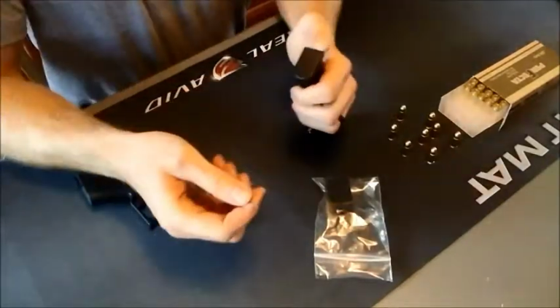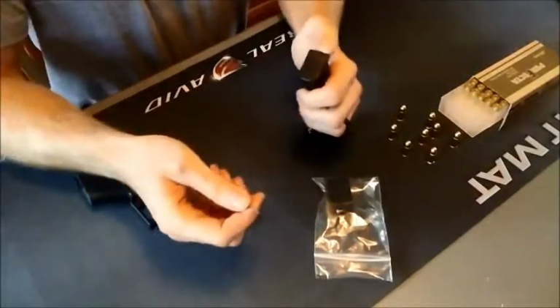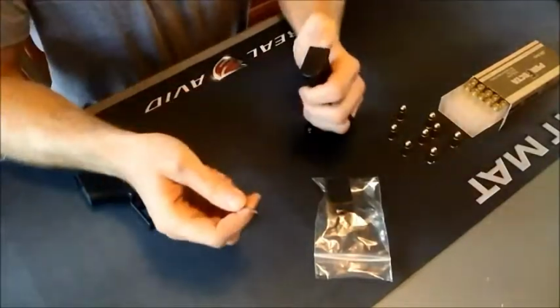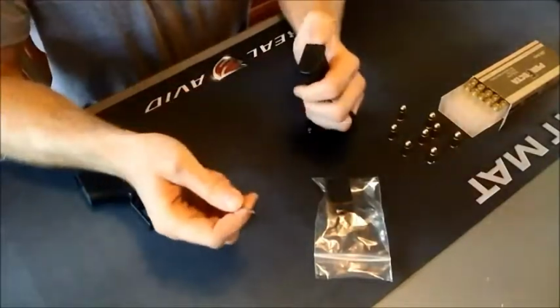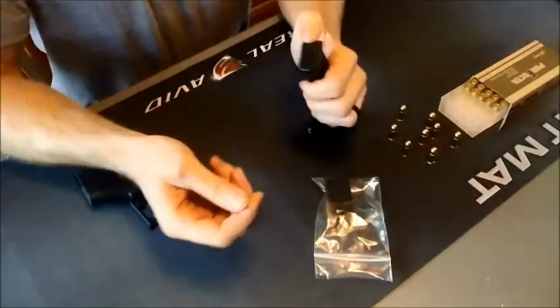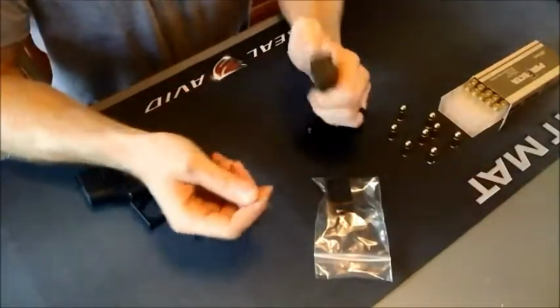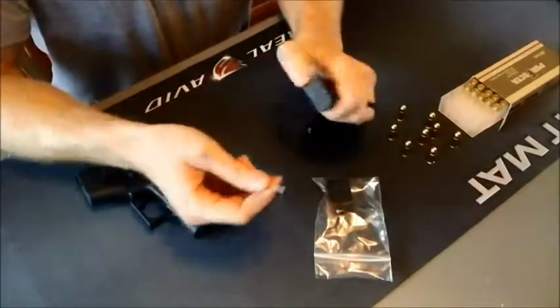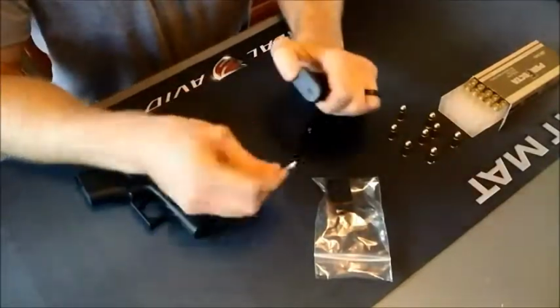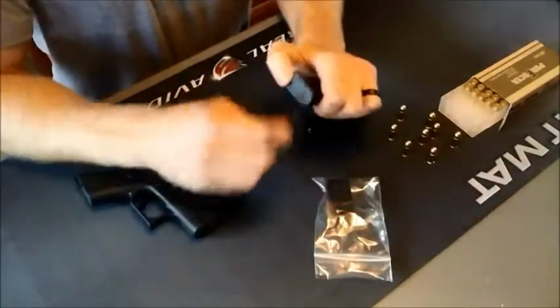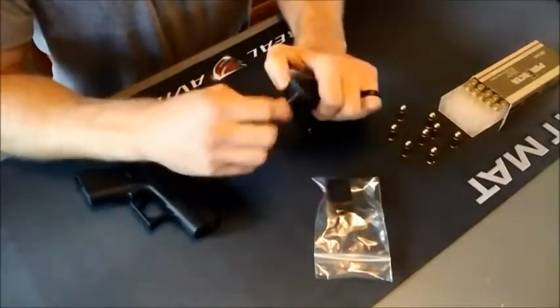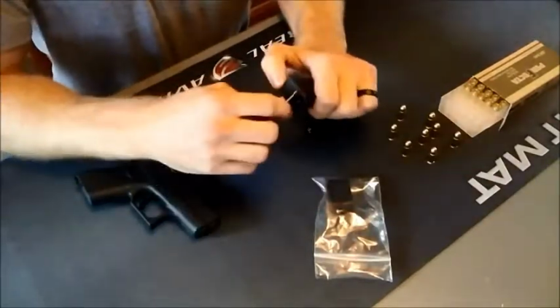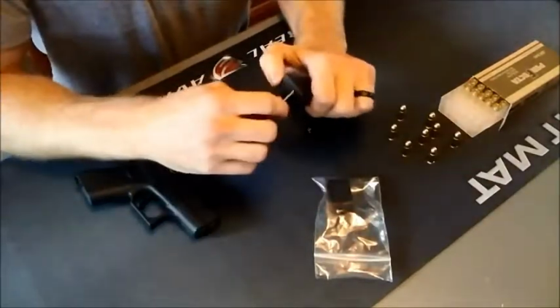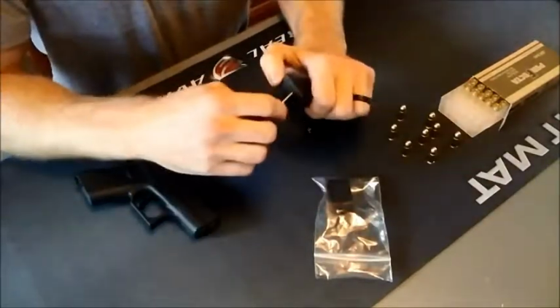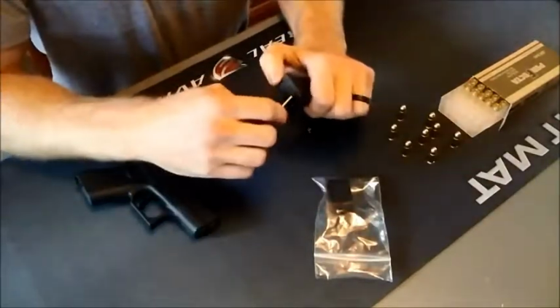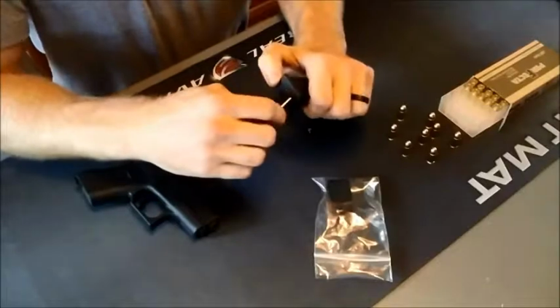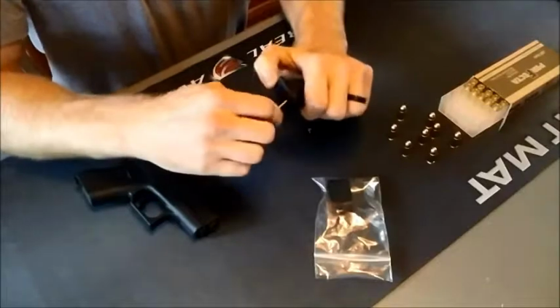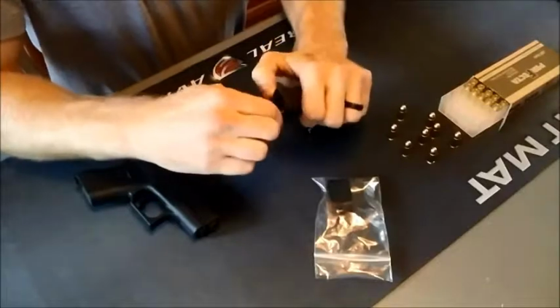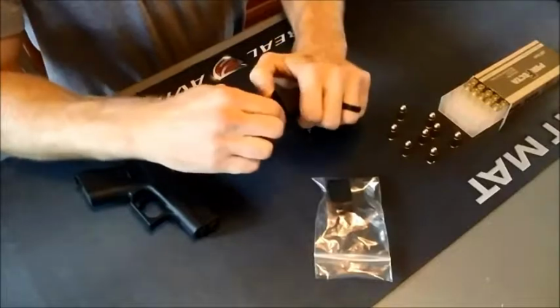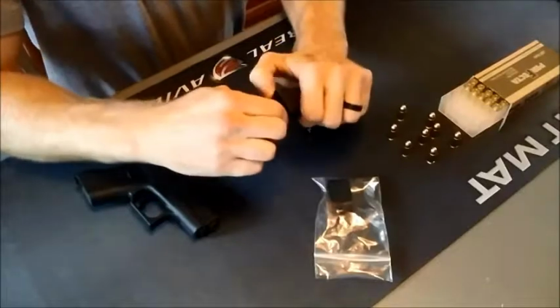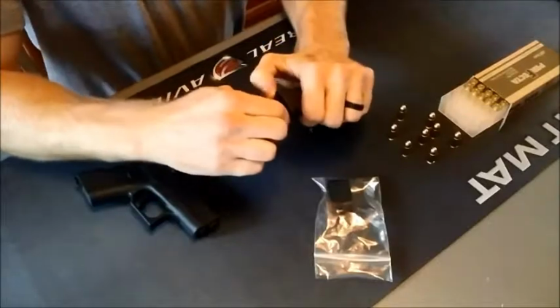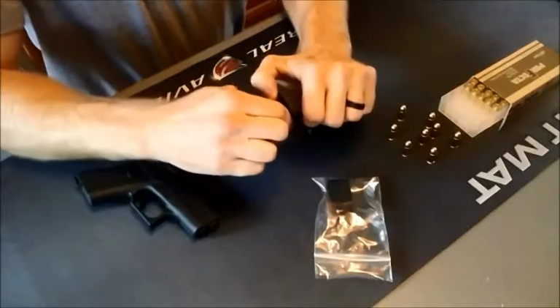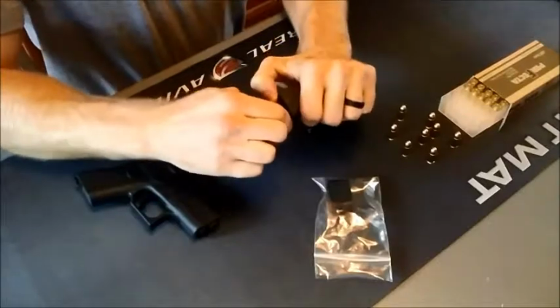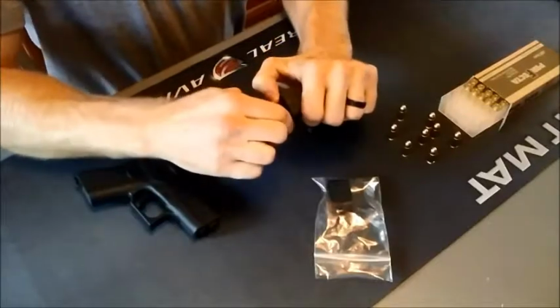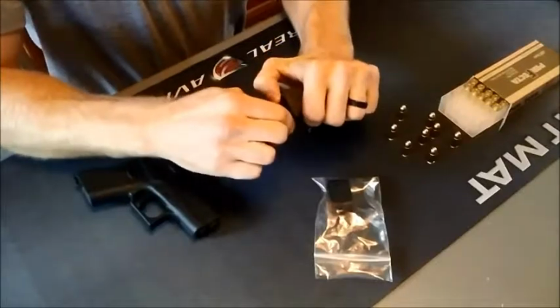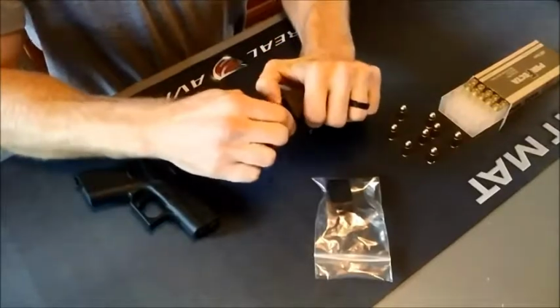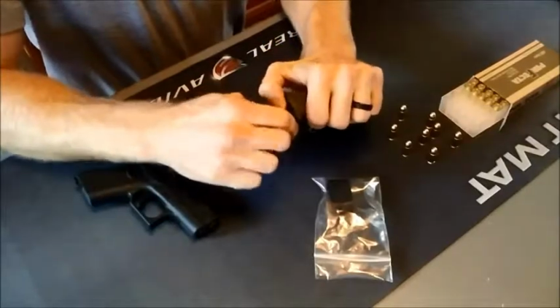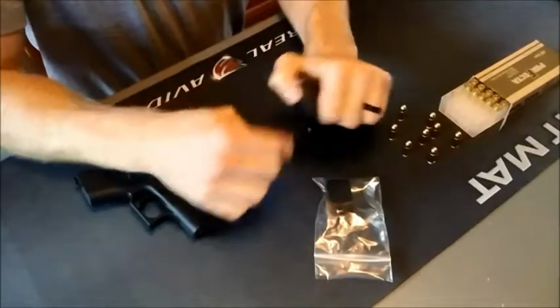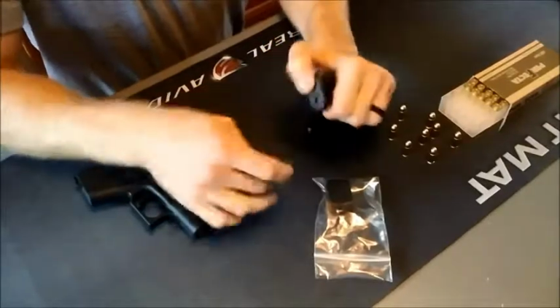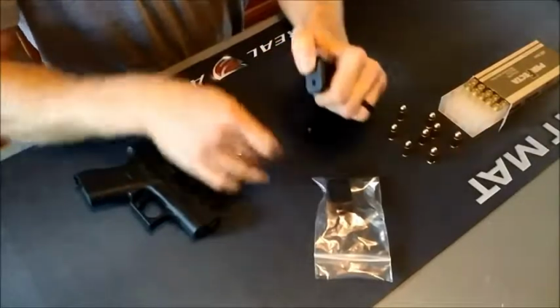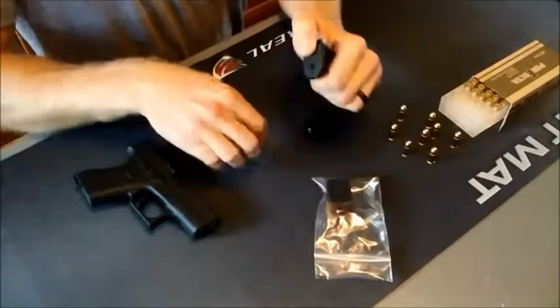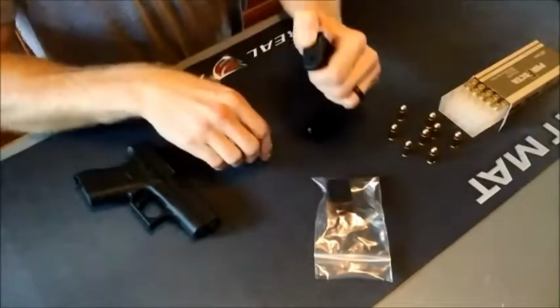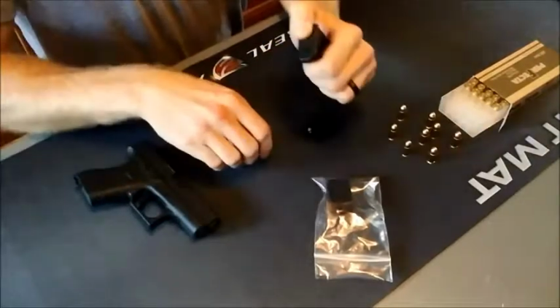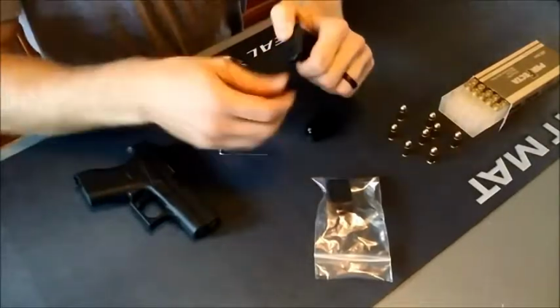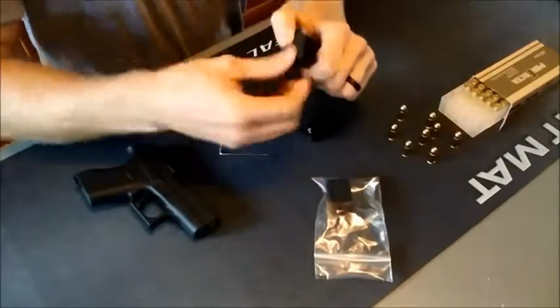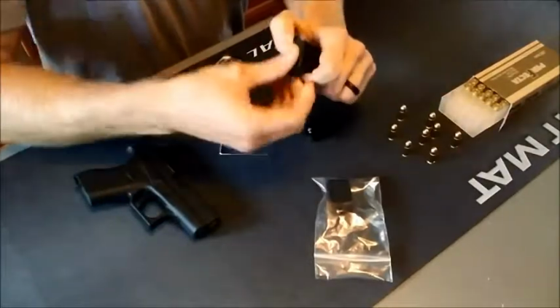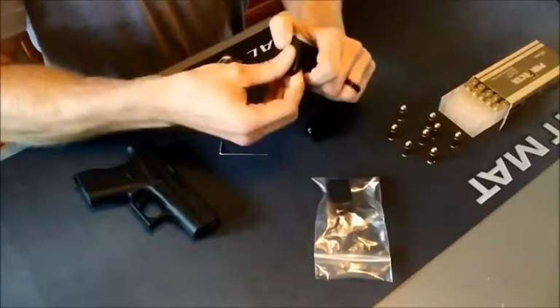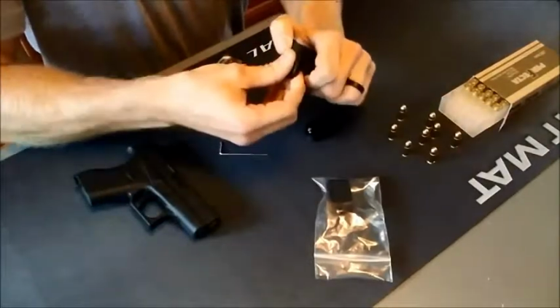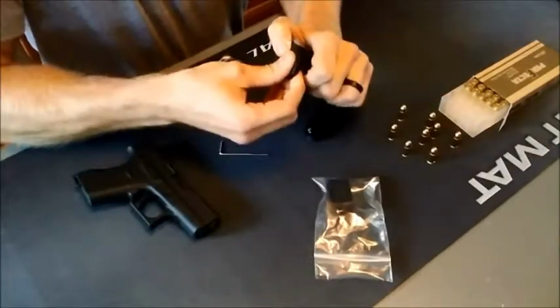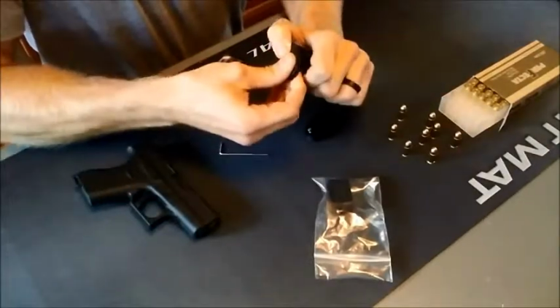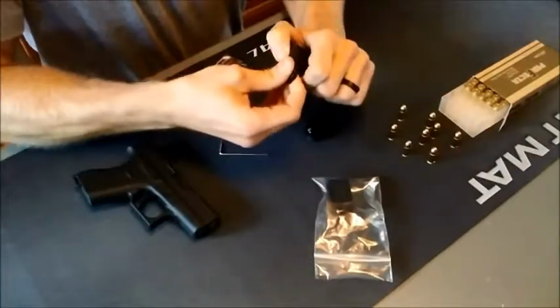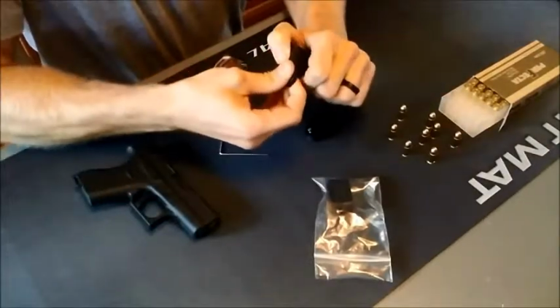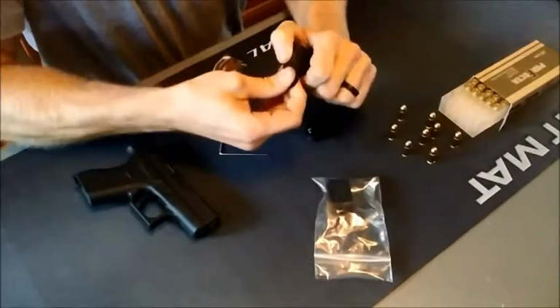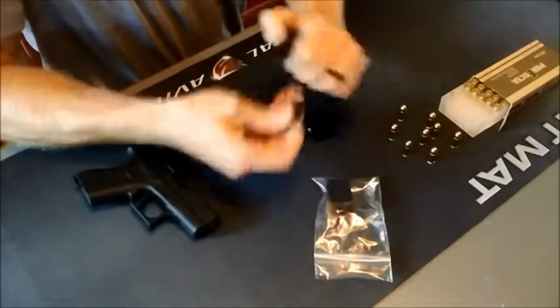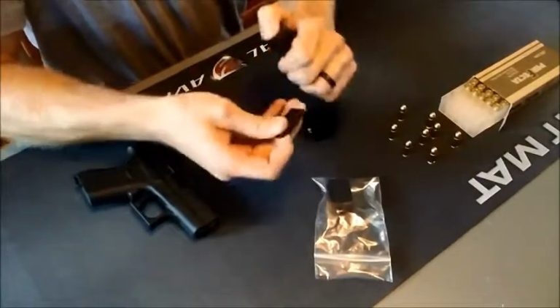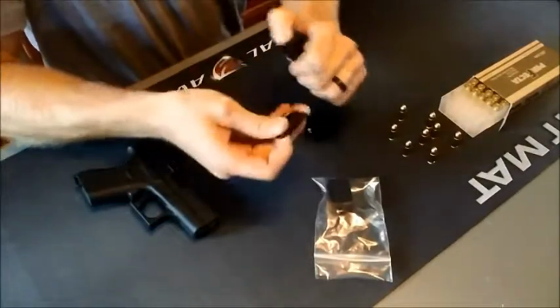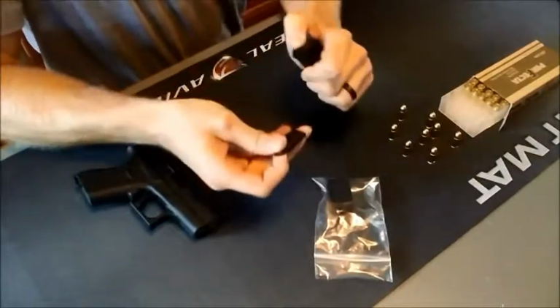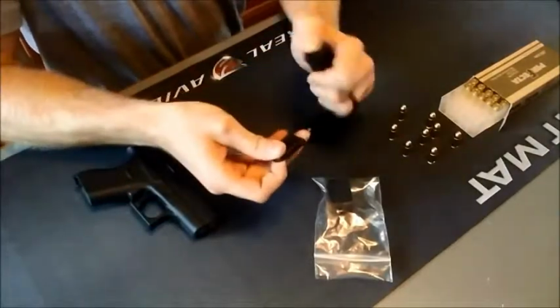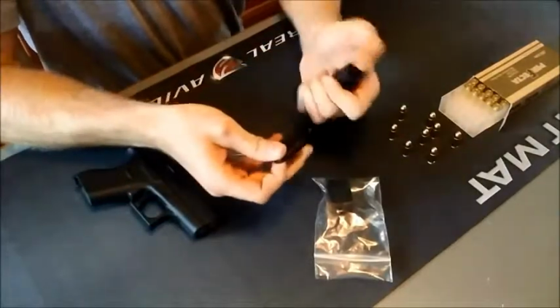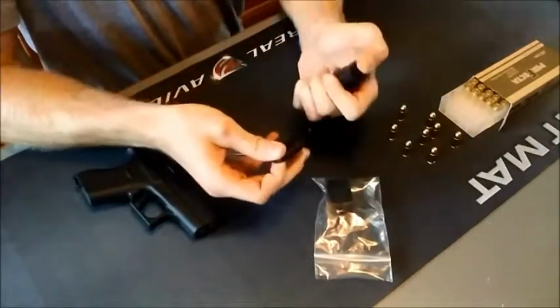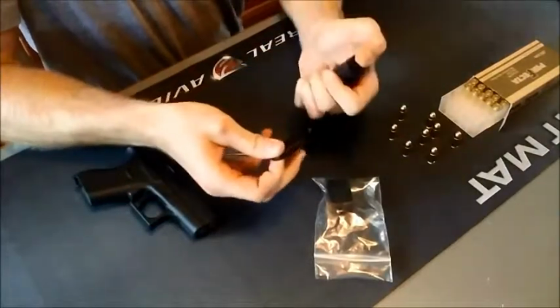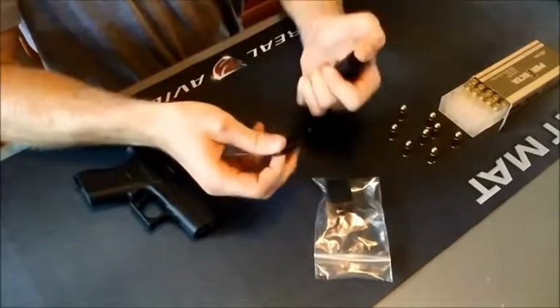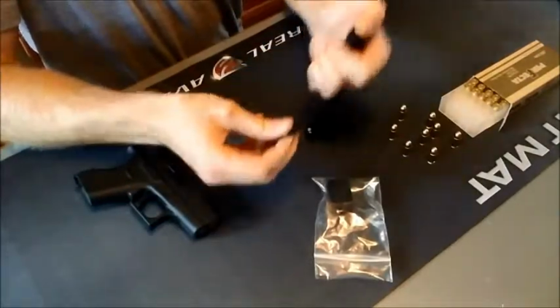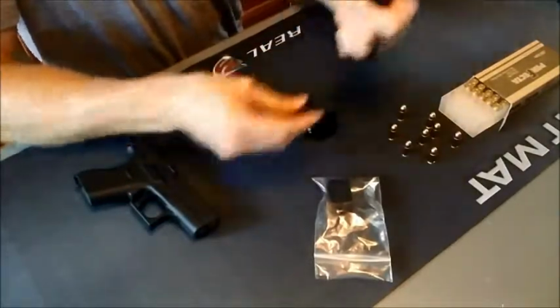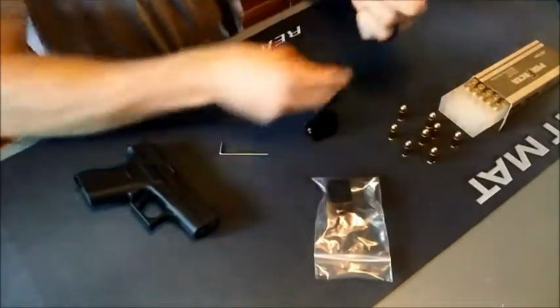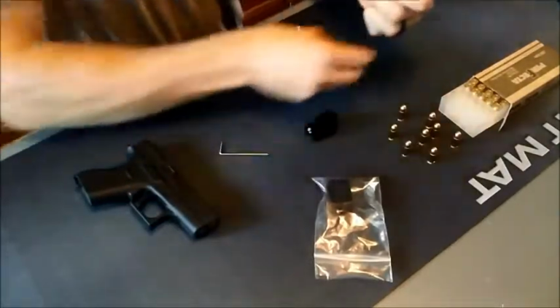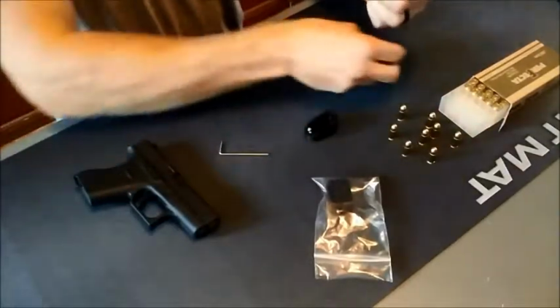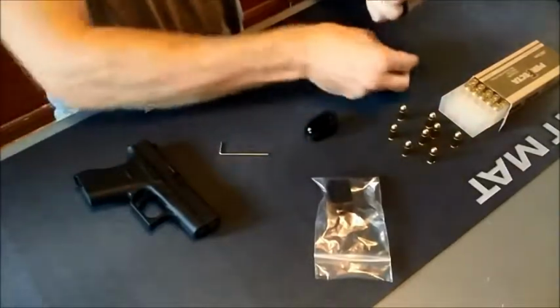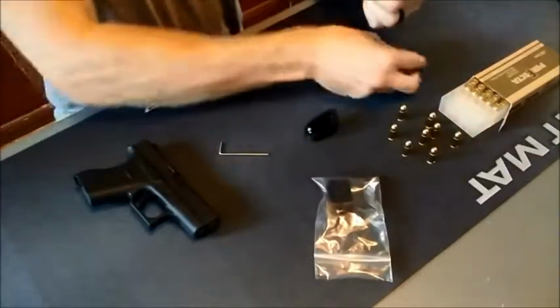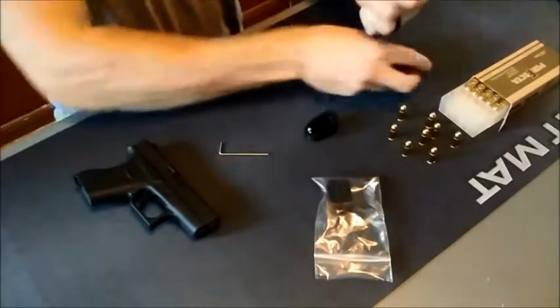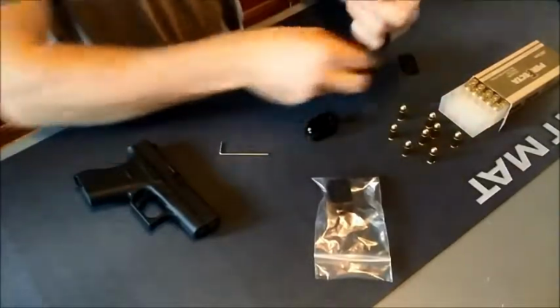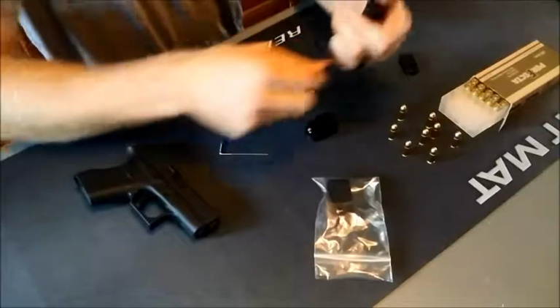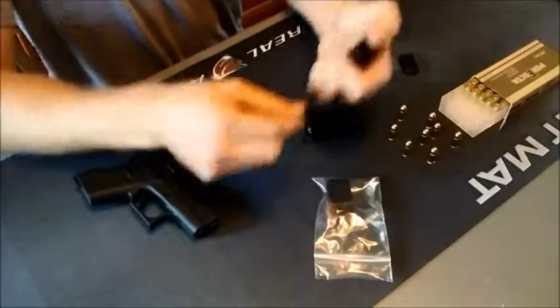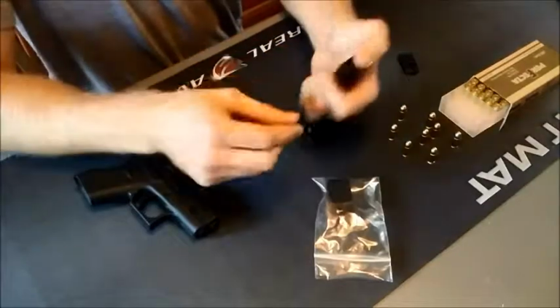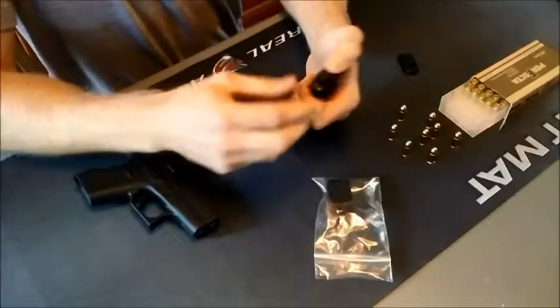First thing, we're going to remove the base plate of the magazine, capturing the spring with our left thumb.